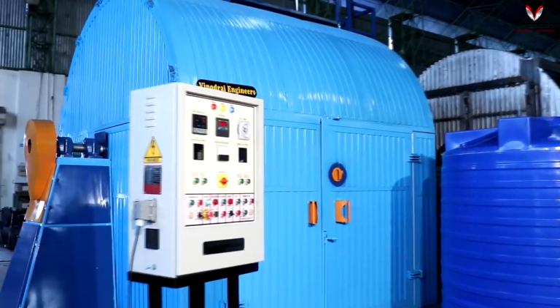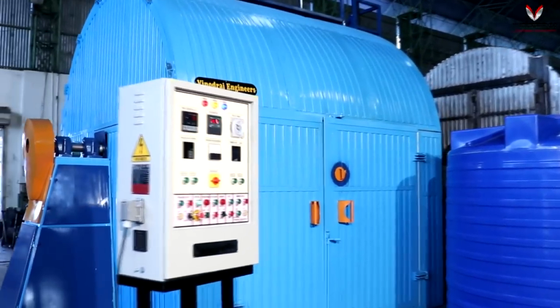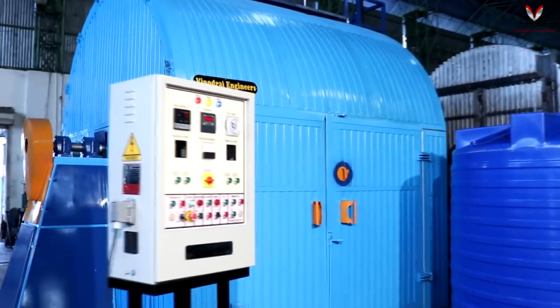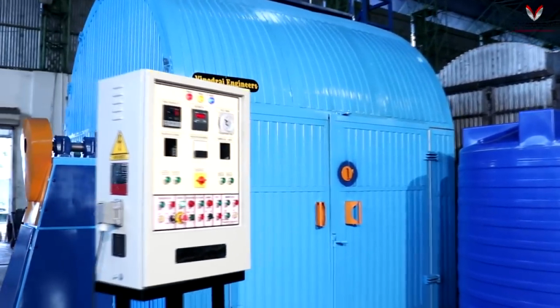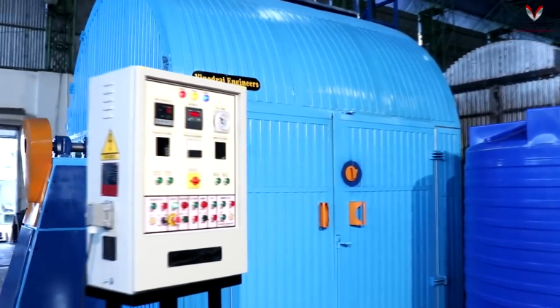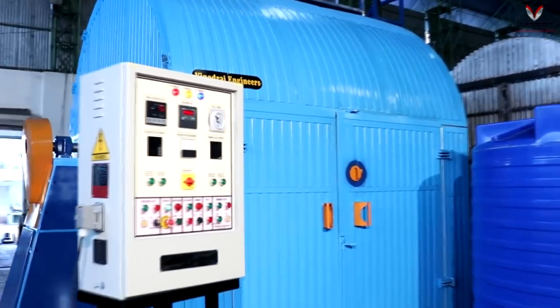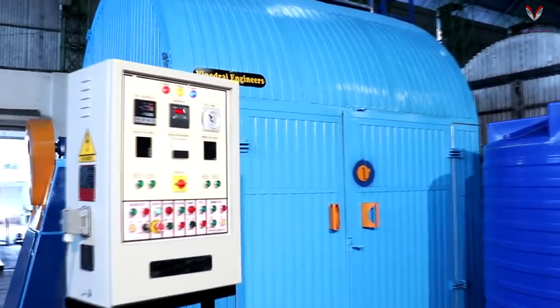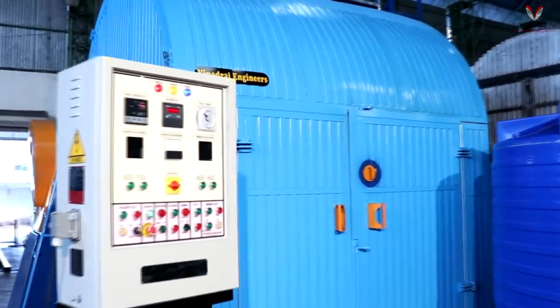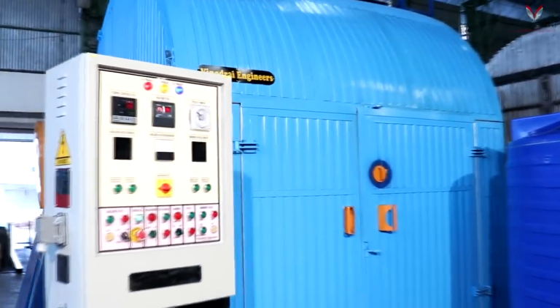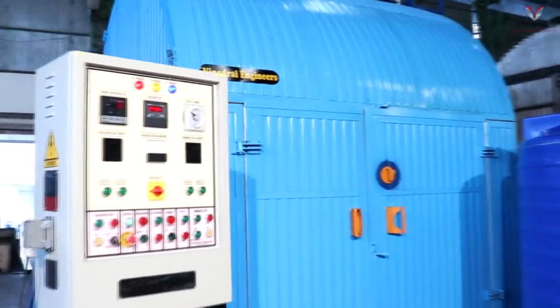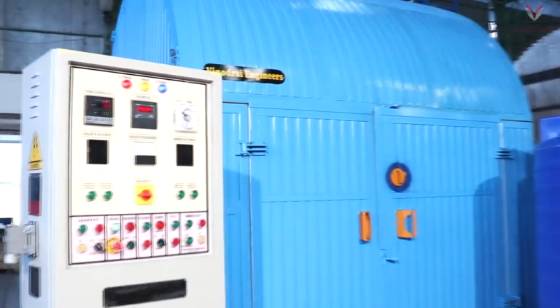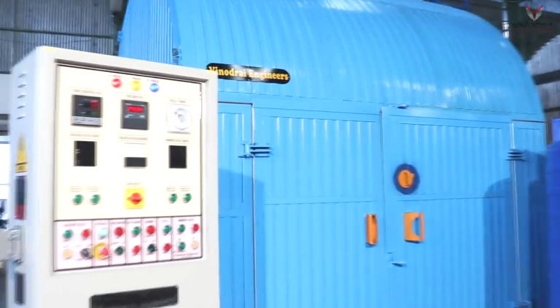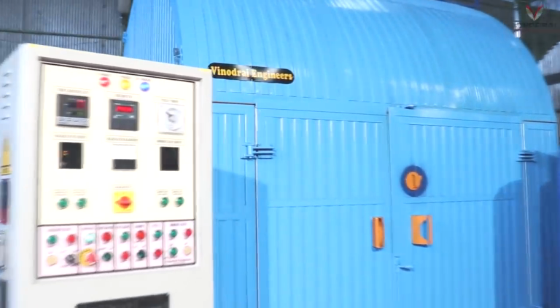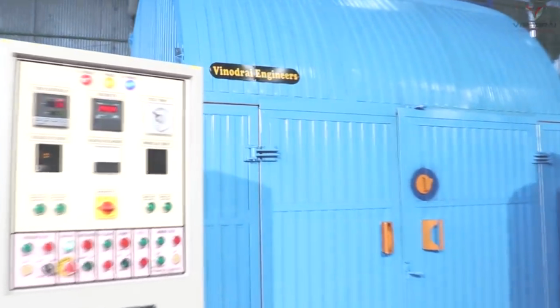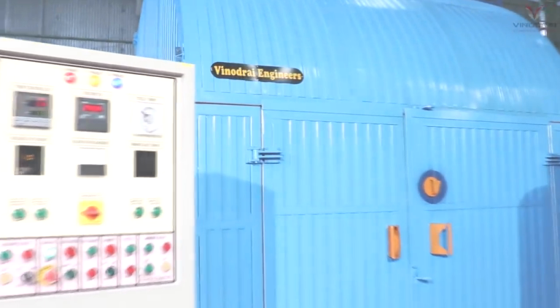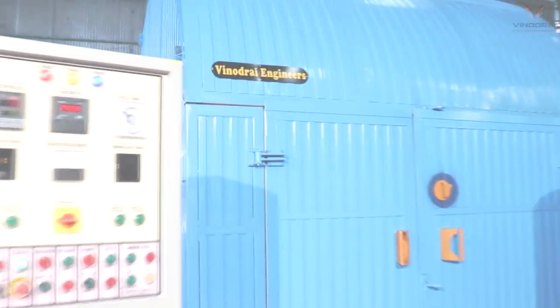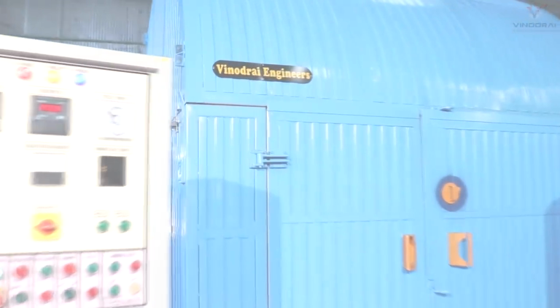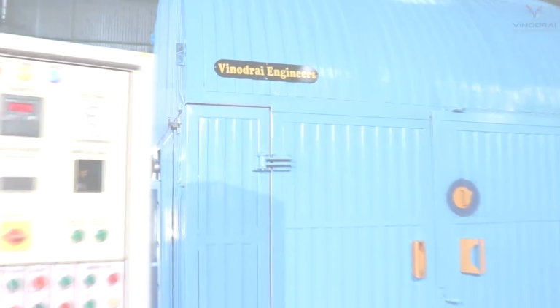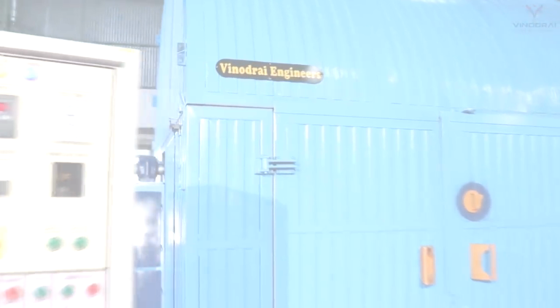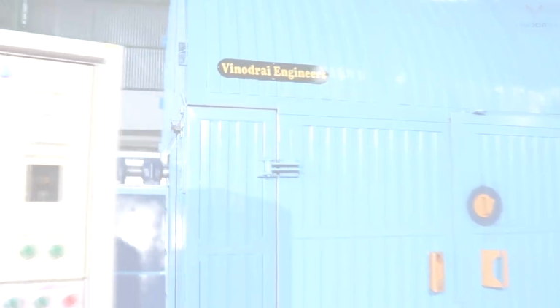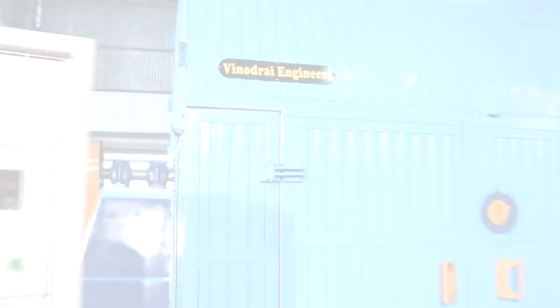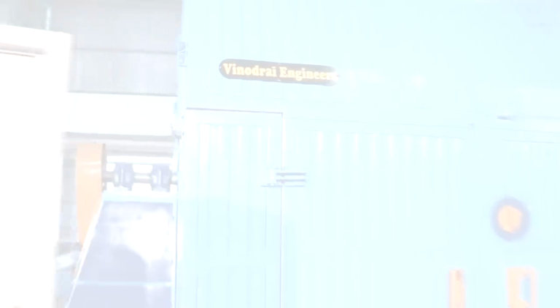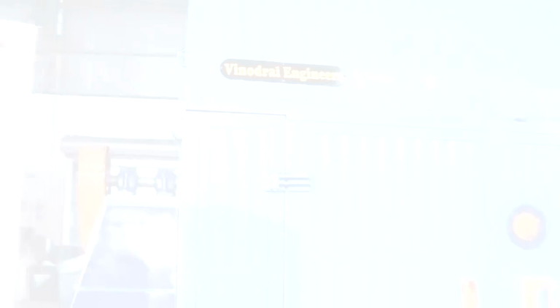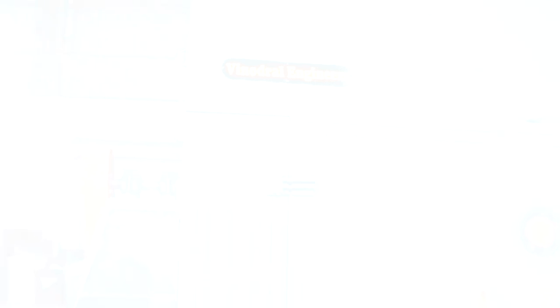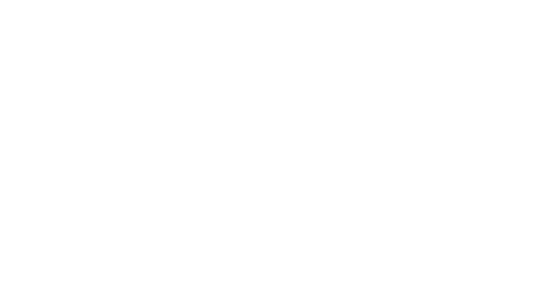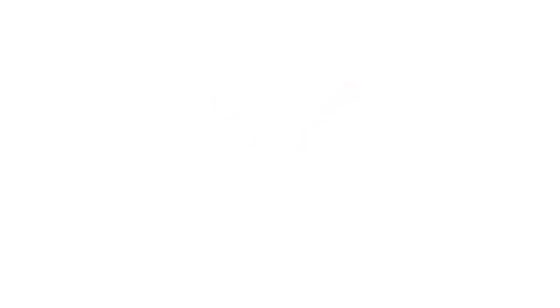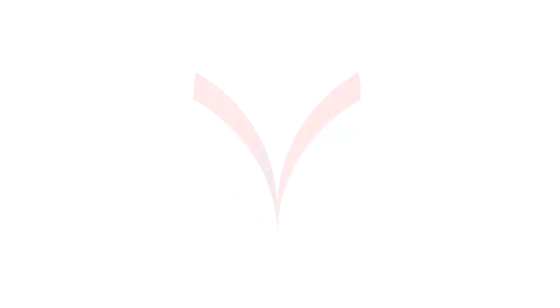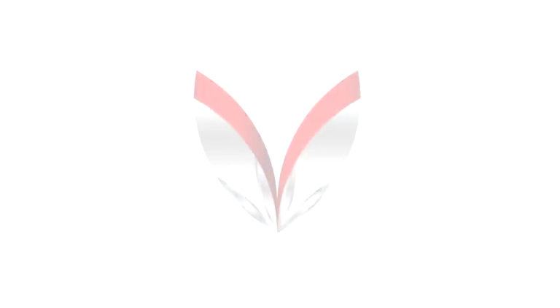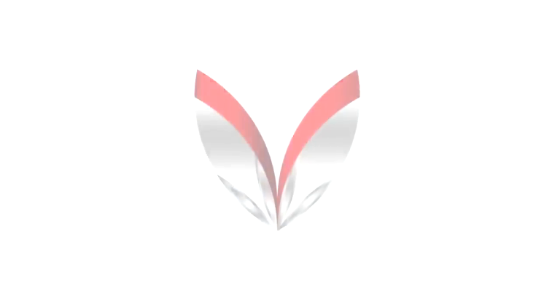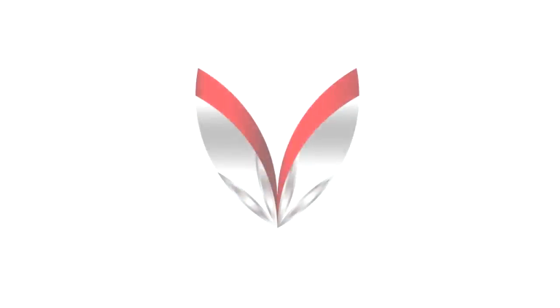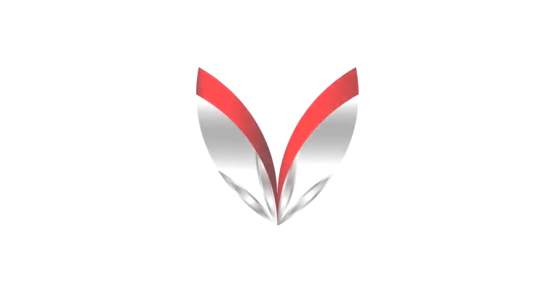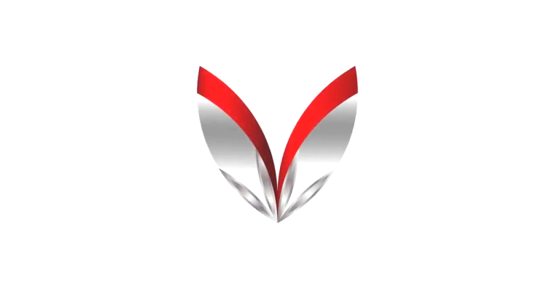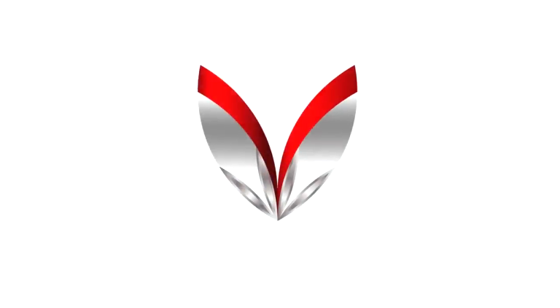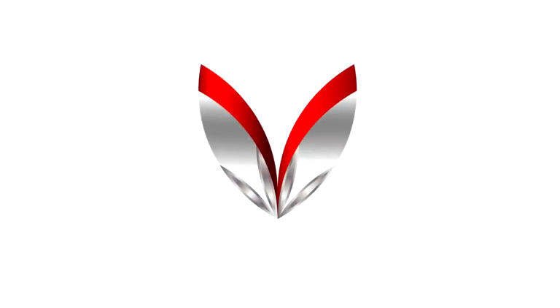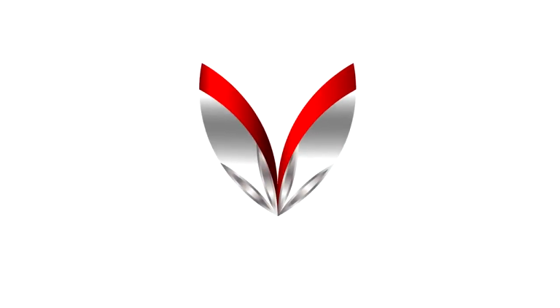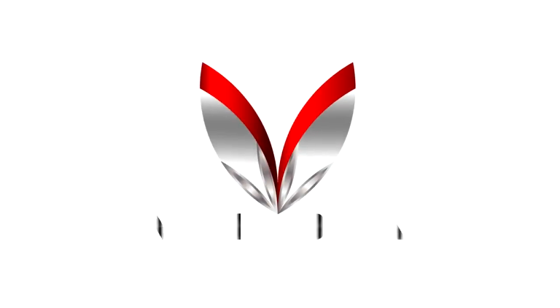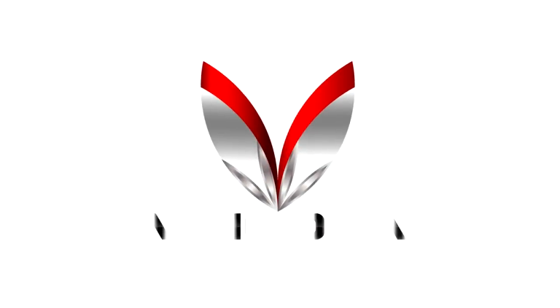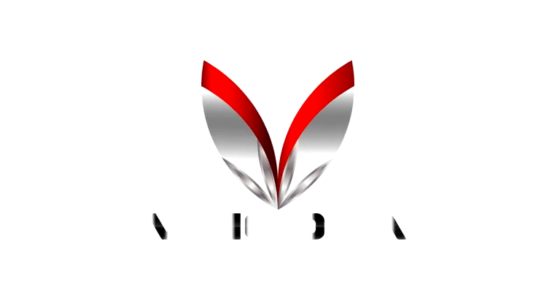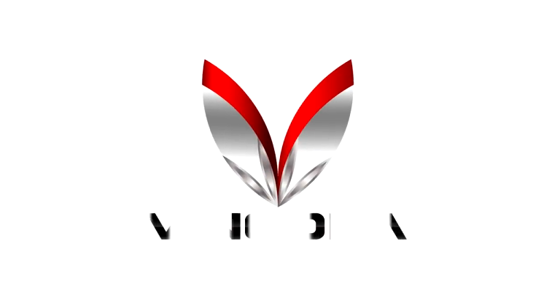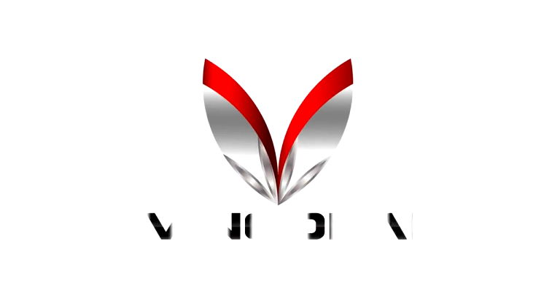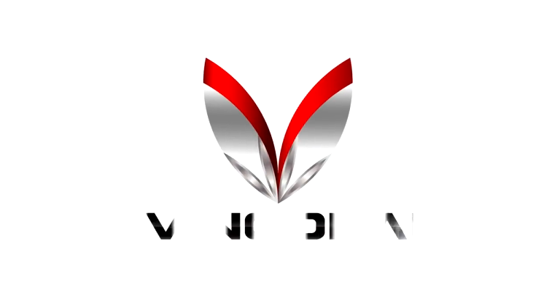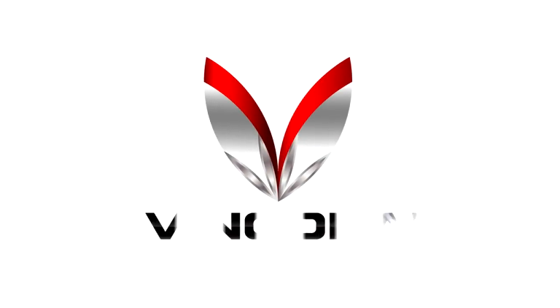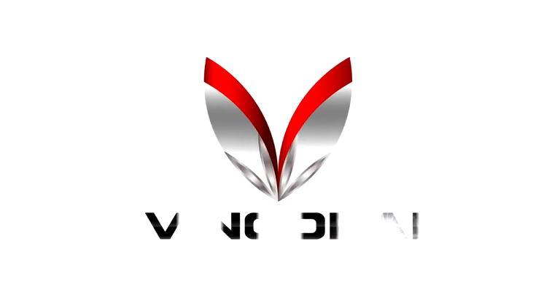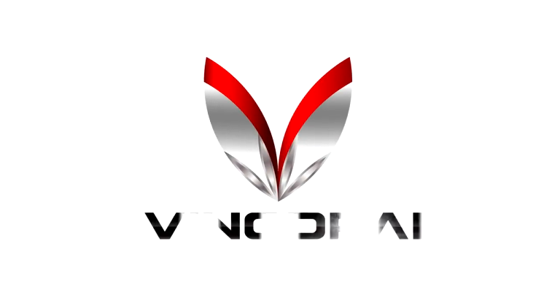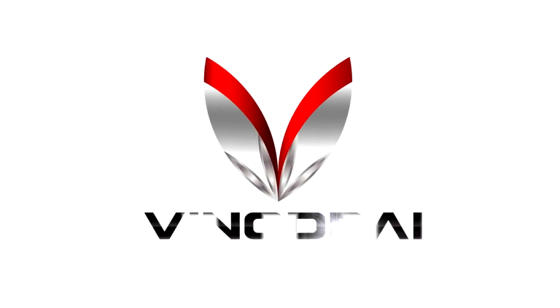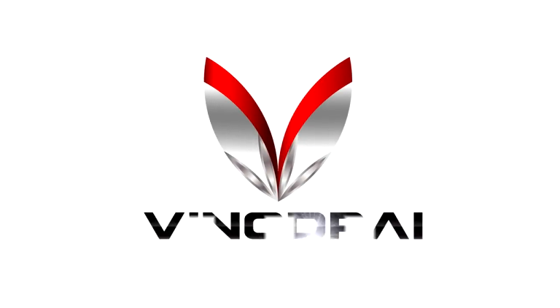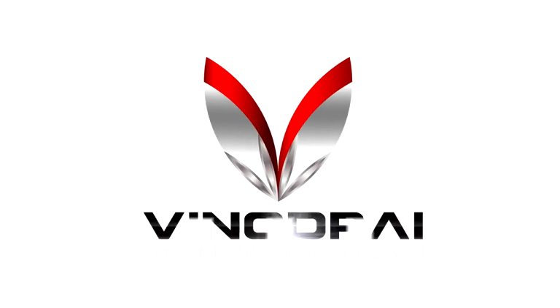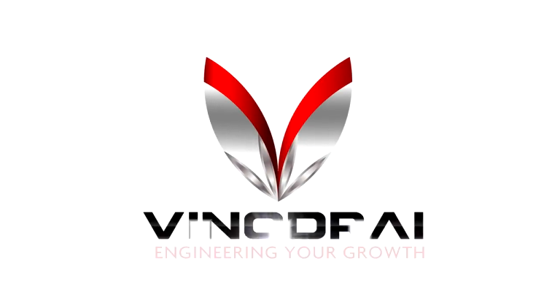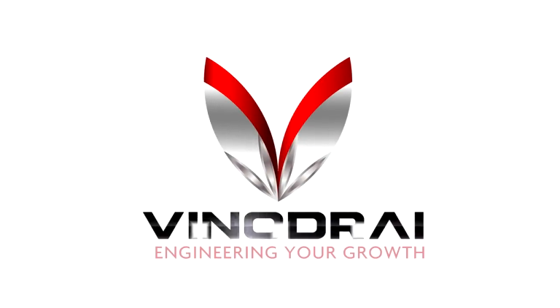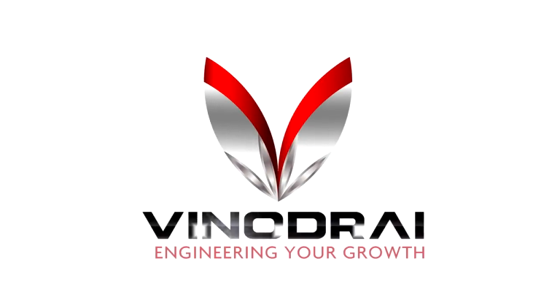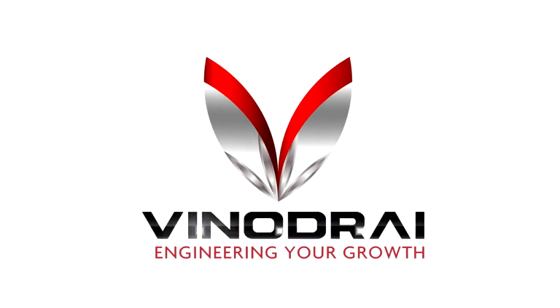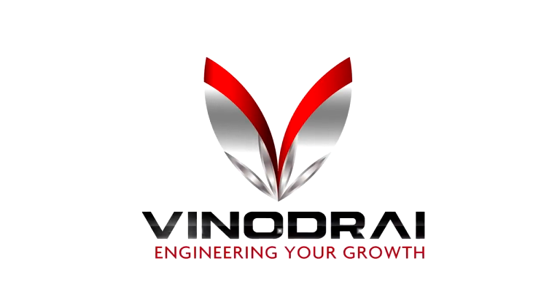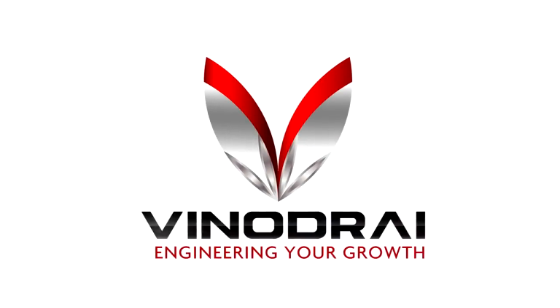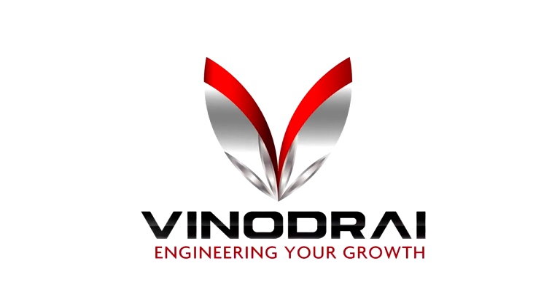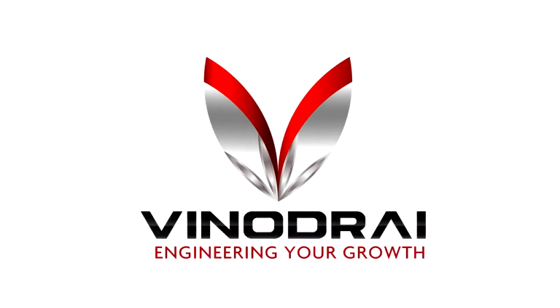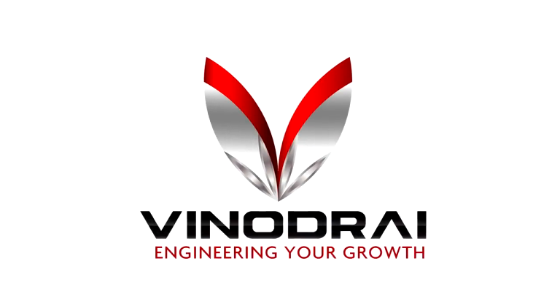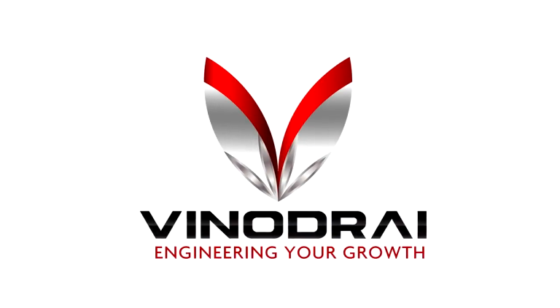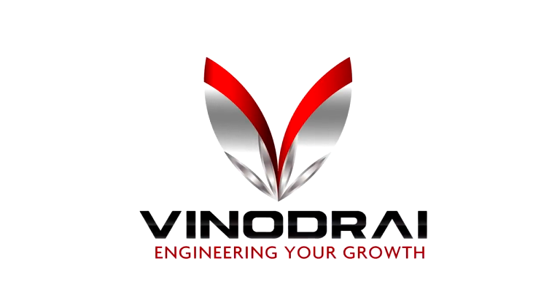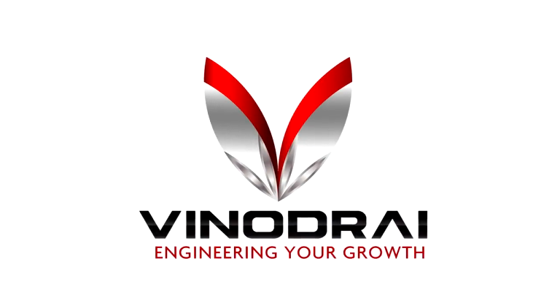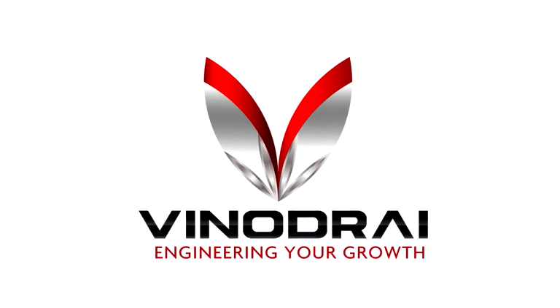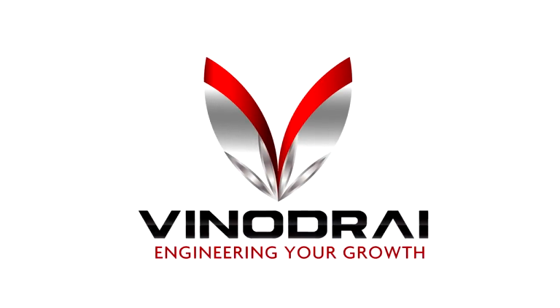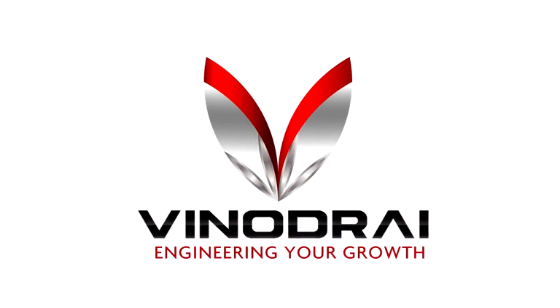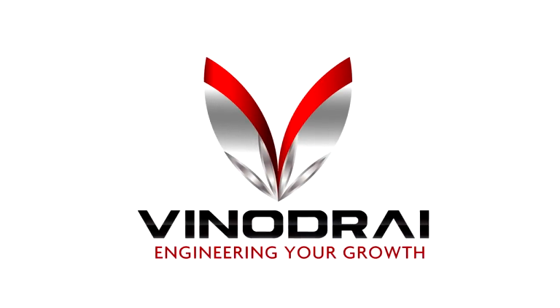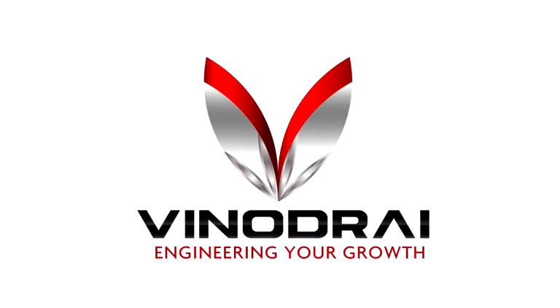At Vinodurai, we don't just engineer your machines, we engineer your growth.